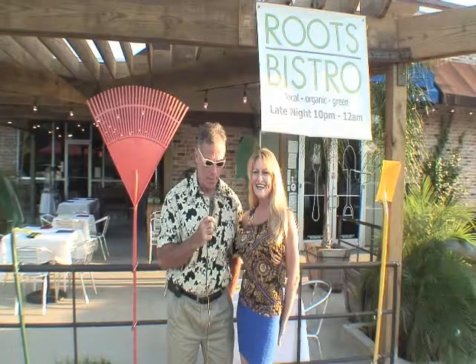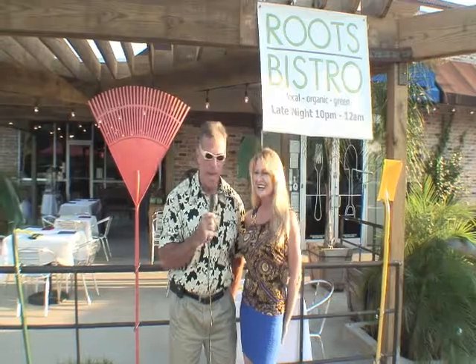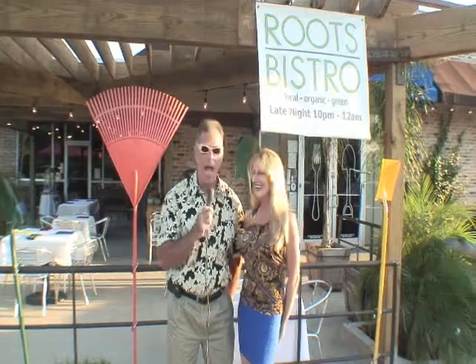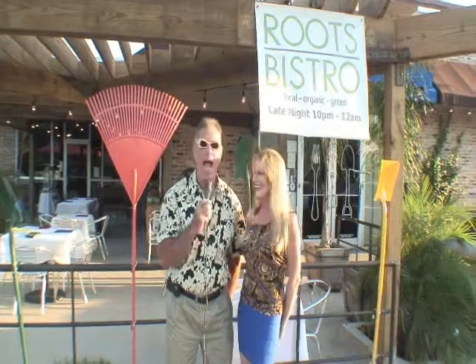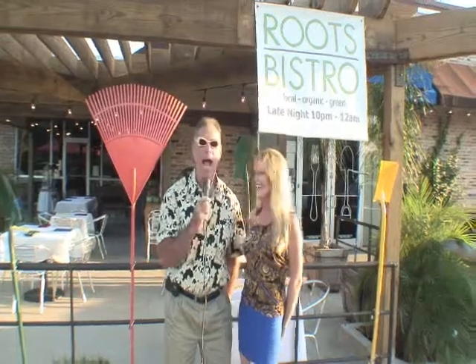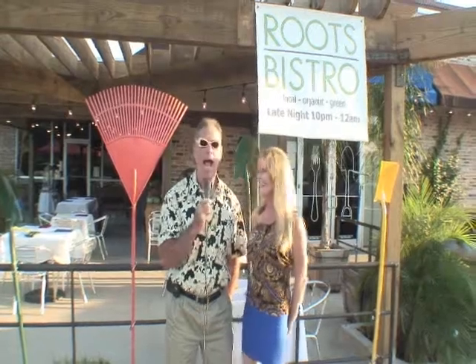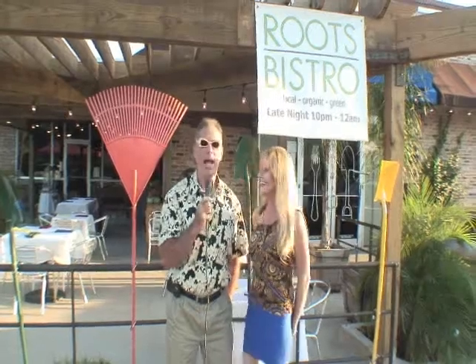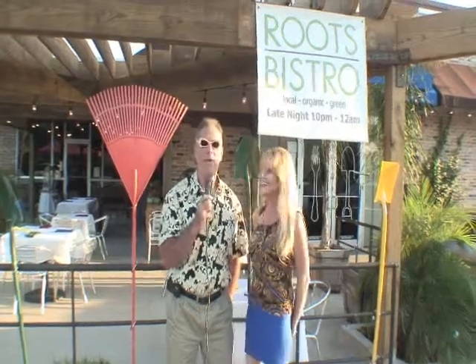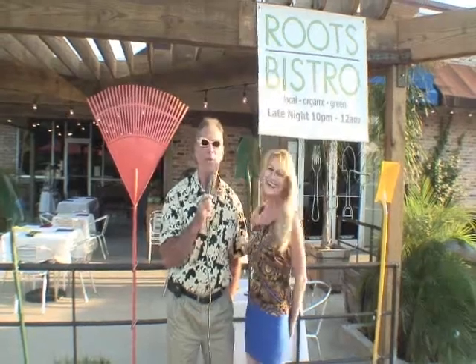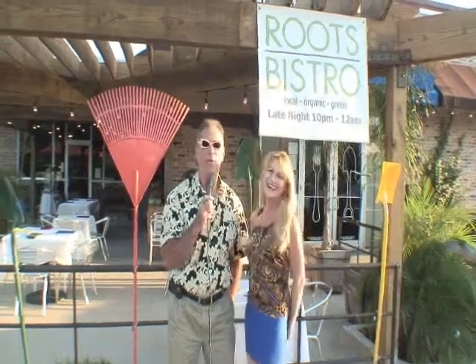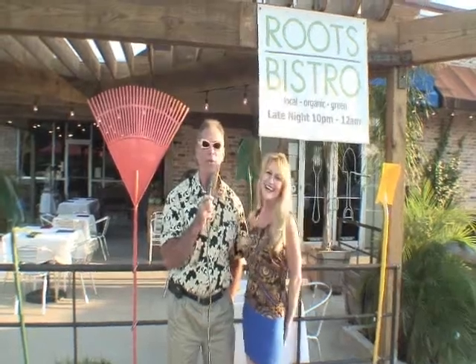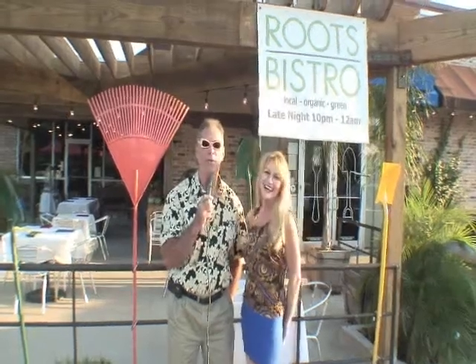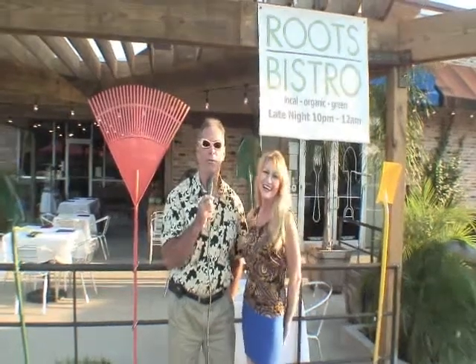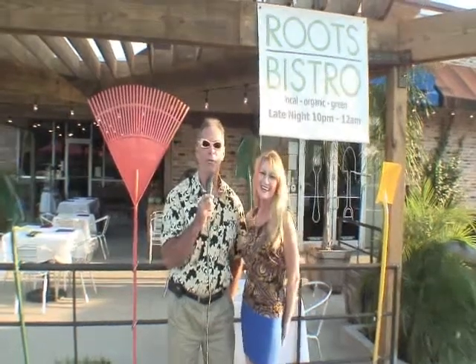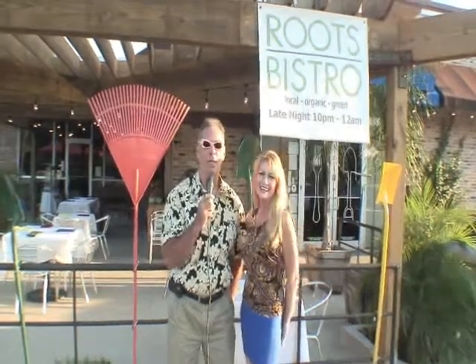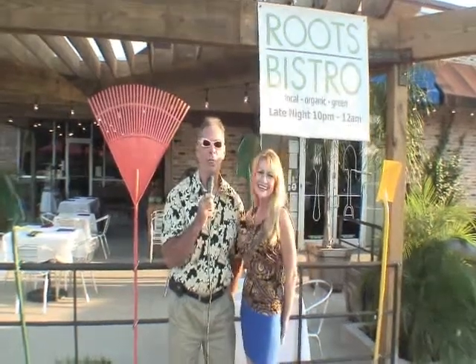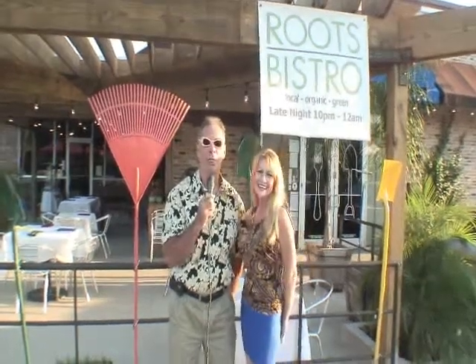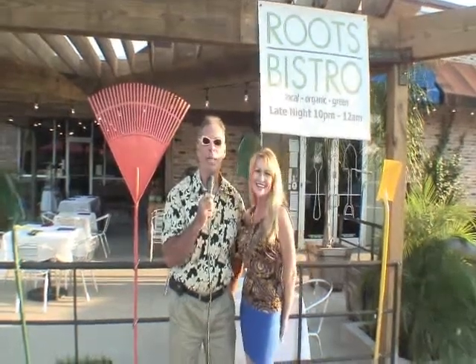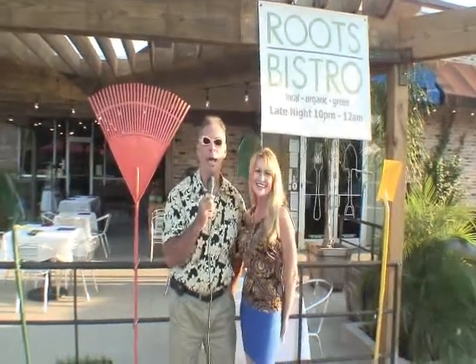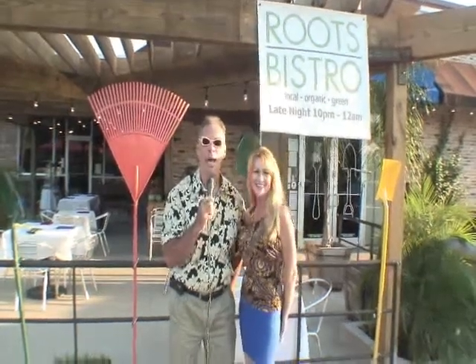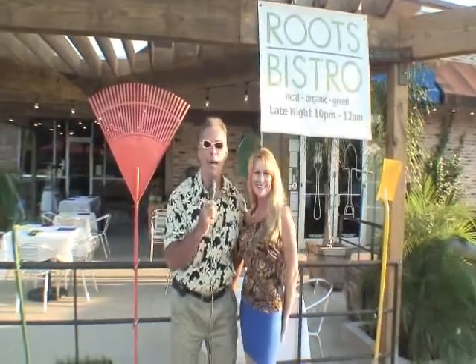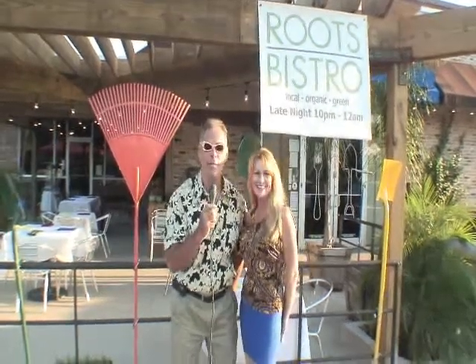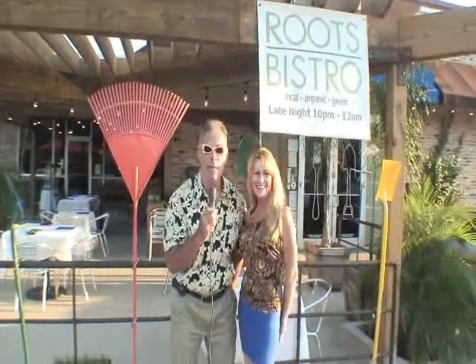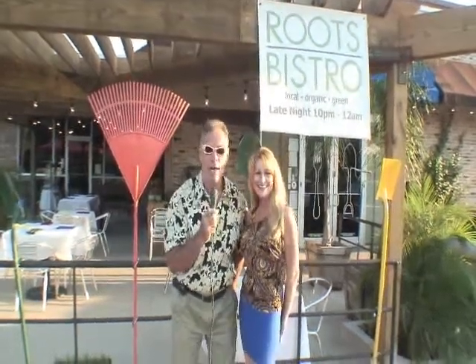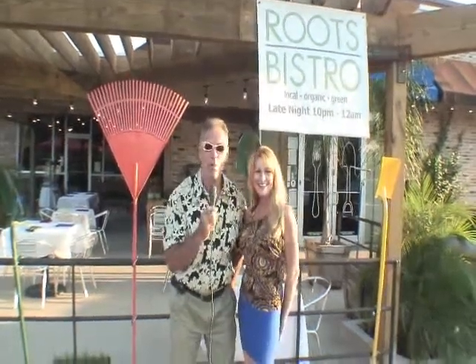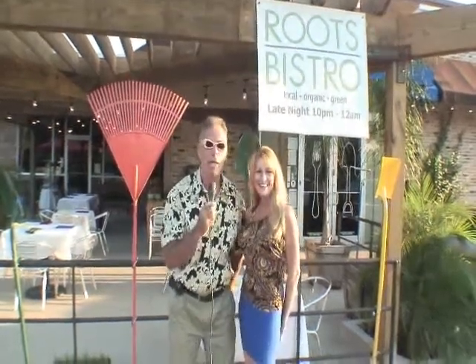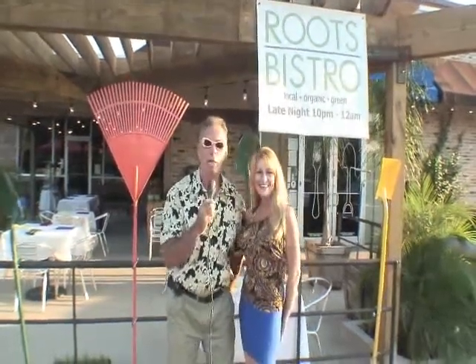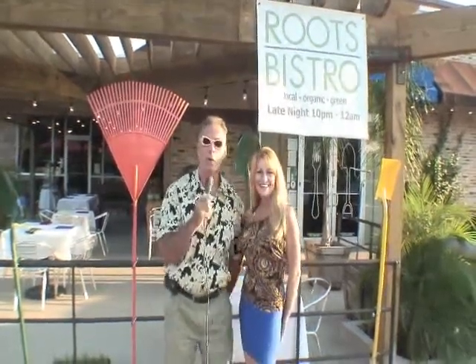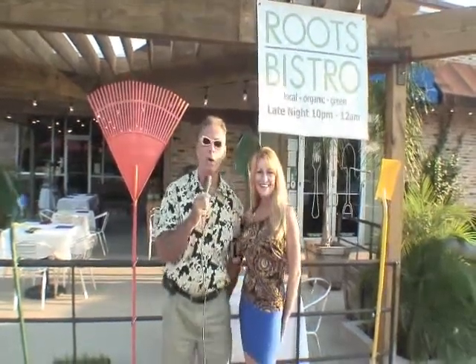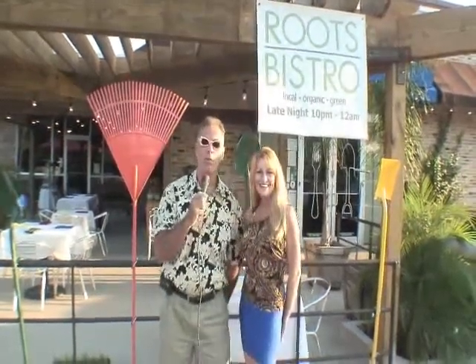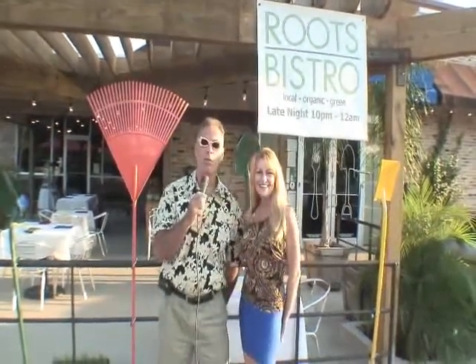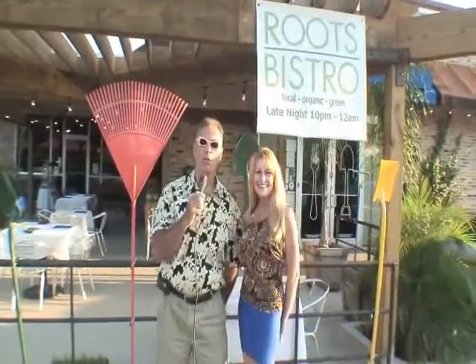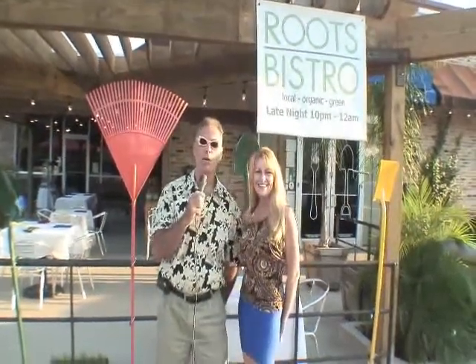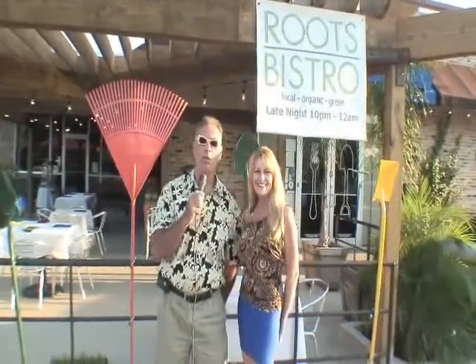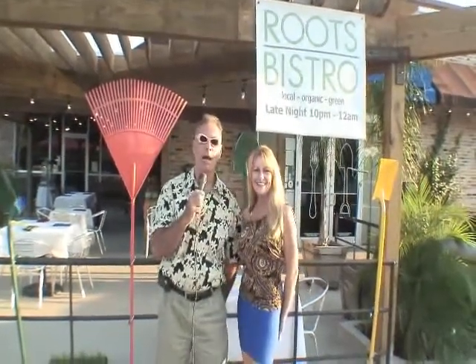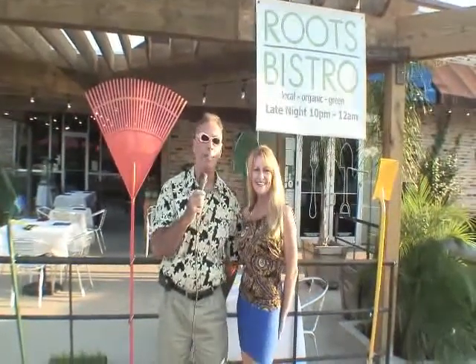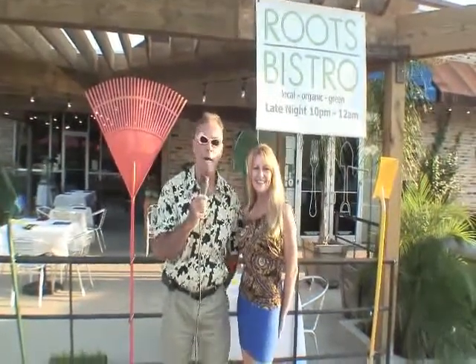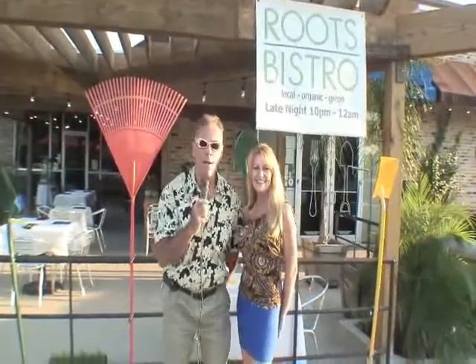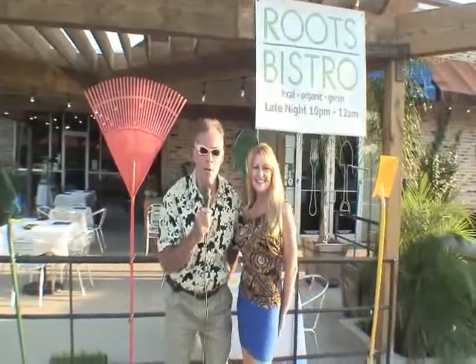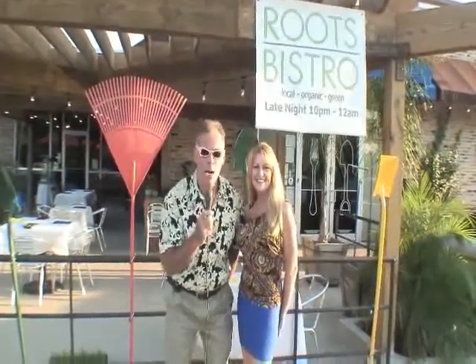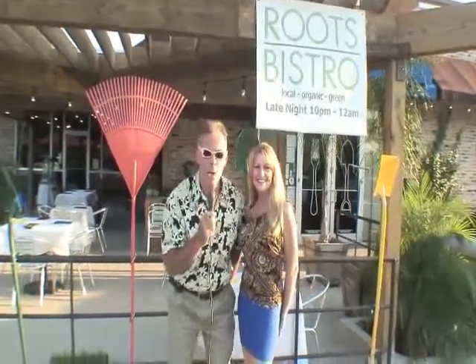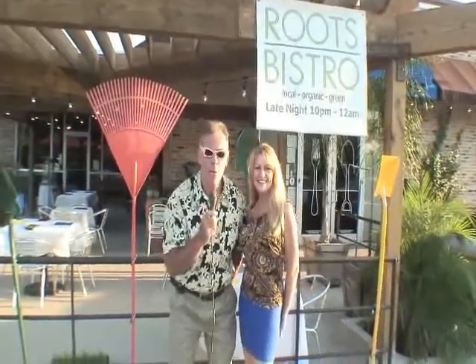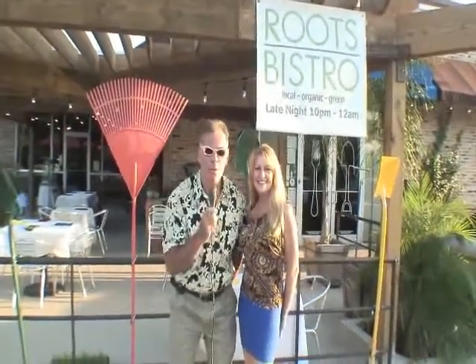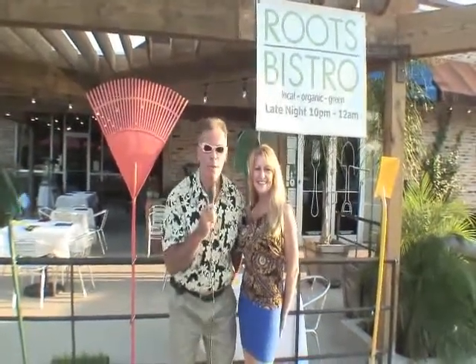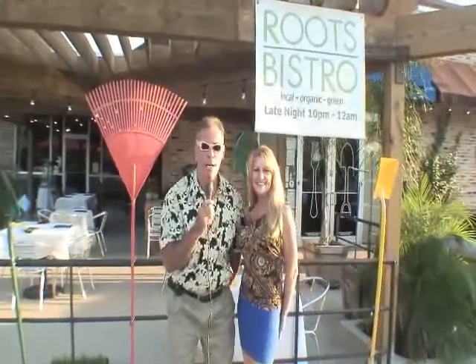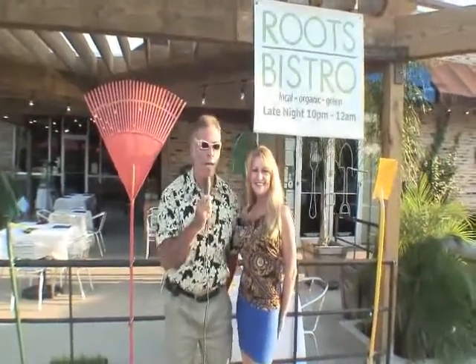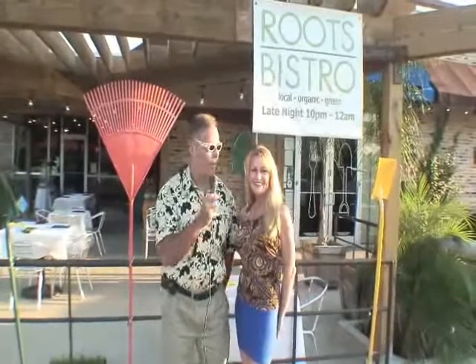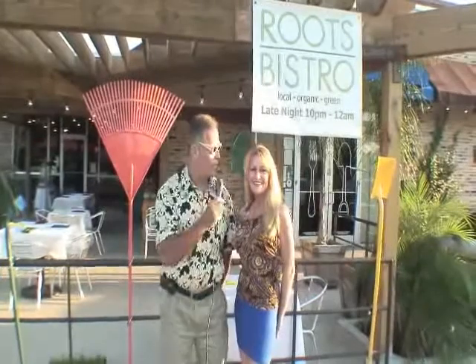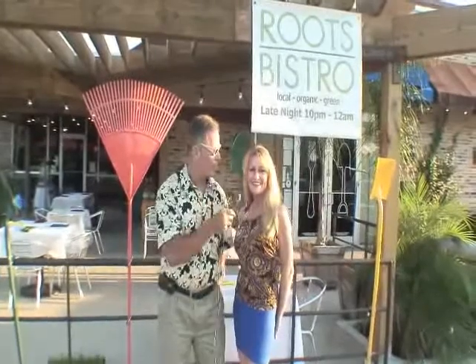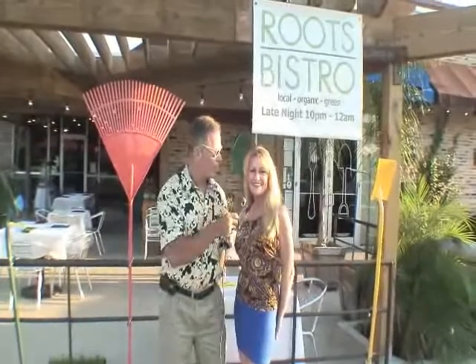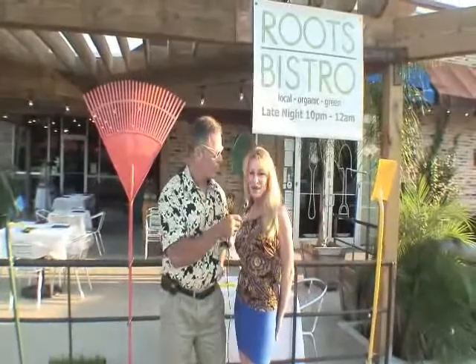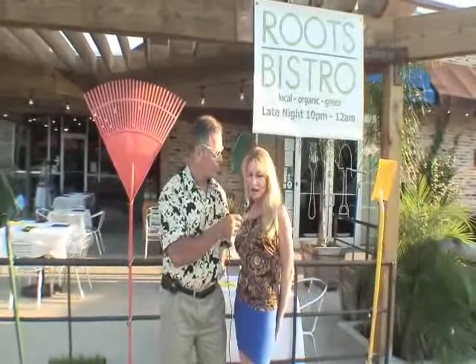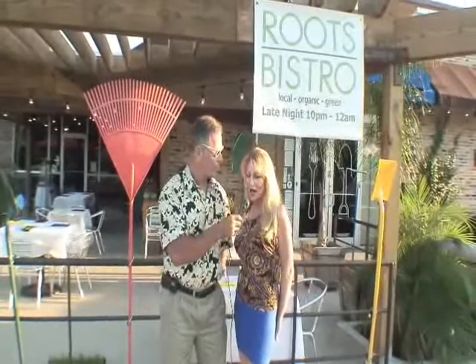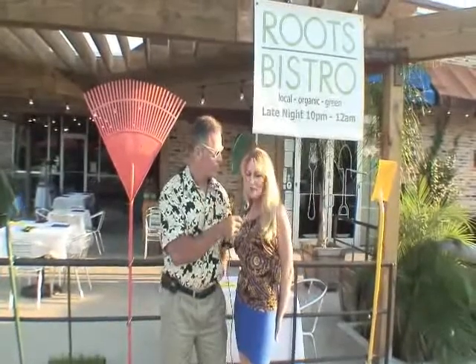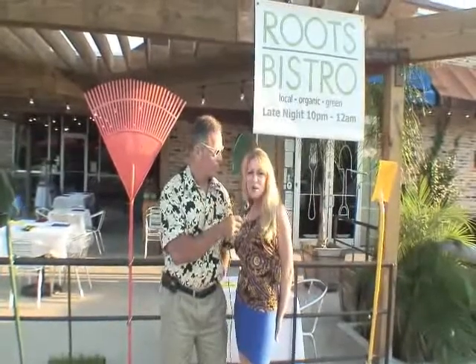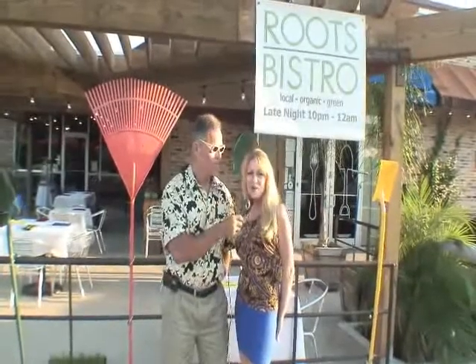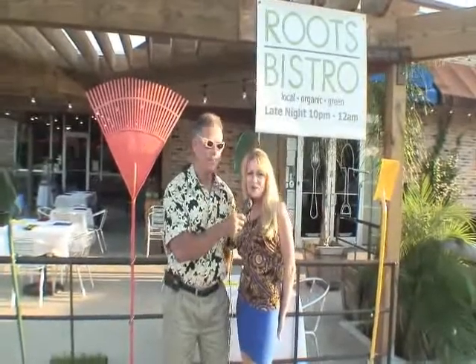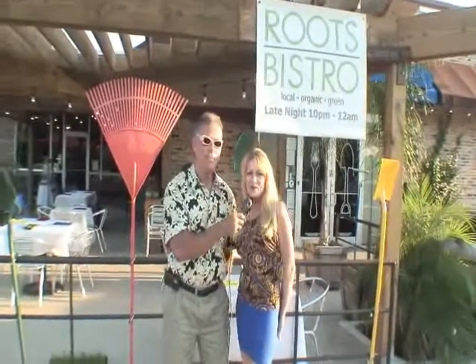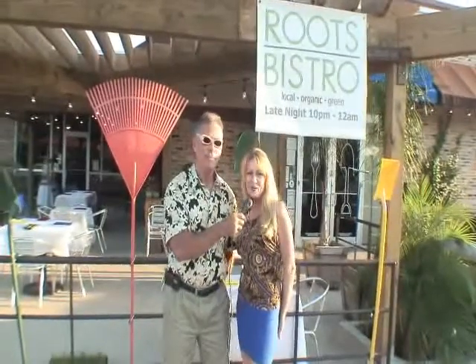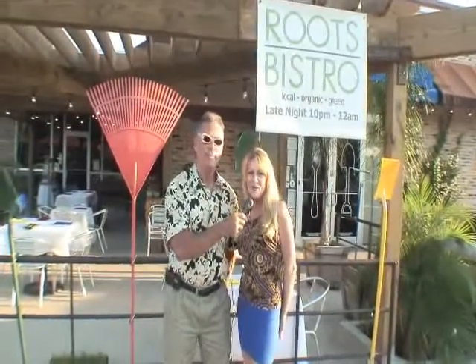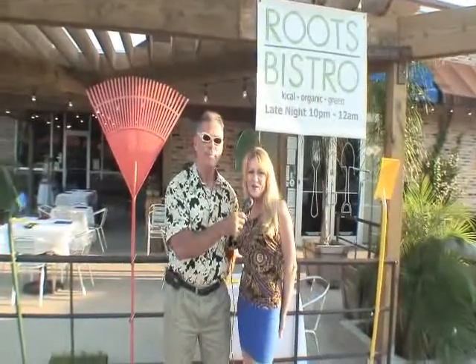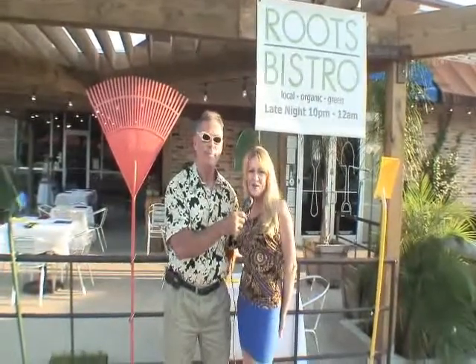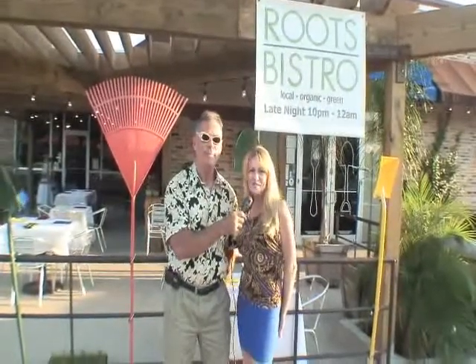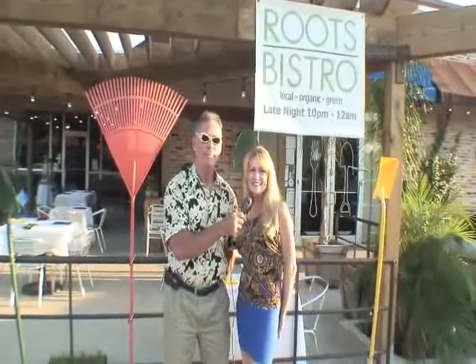Hi, this is the G3 Live Restaurant Review Show, and I'm Gail, your host. And I'm Paula, your co-host.